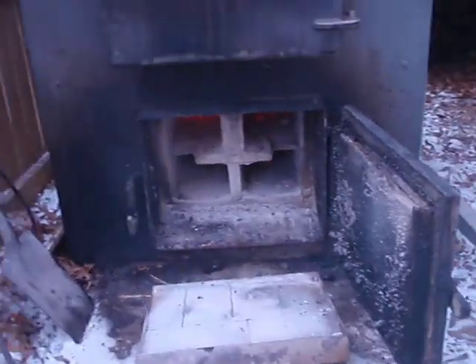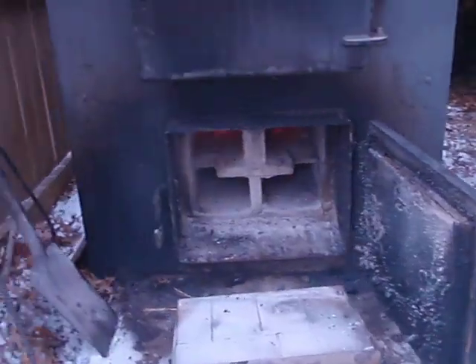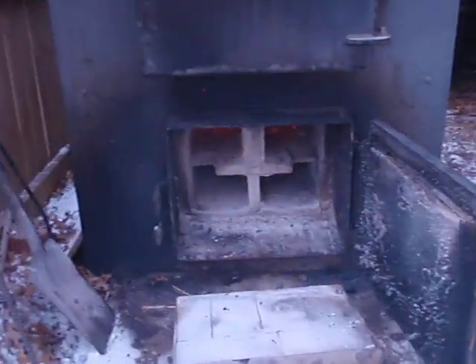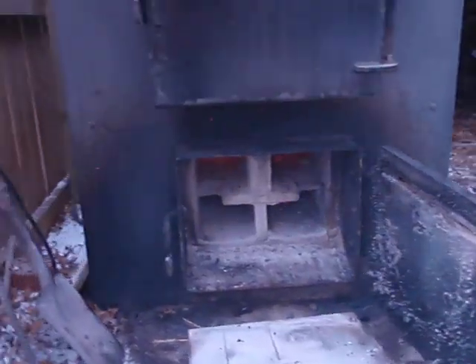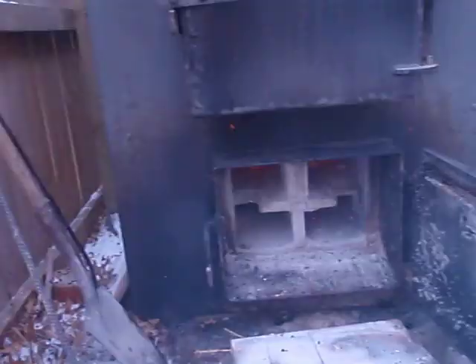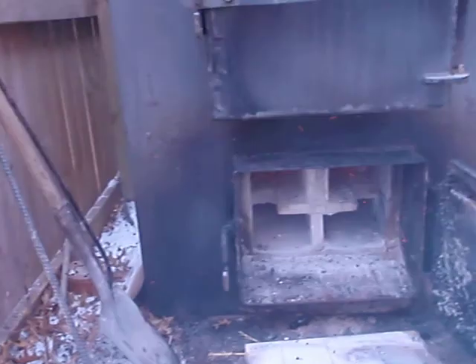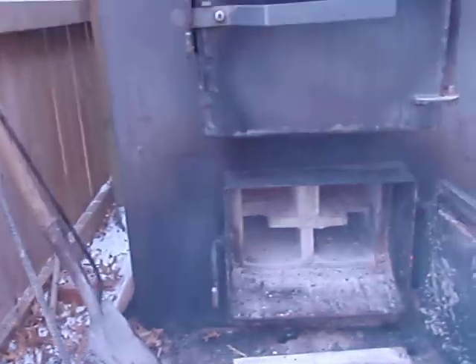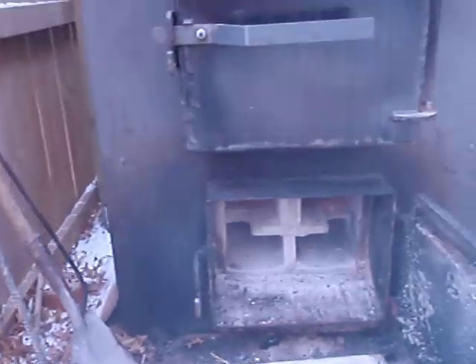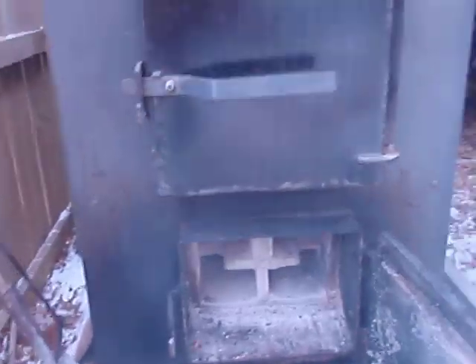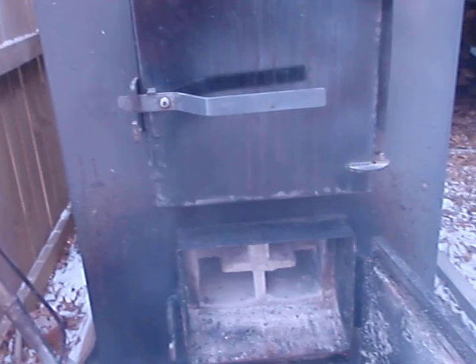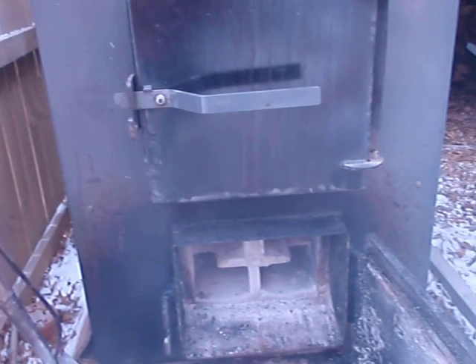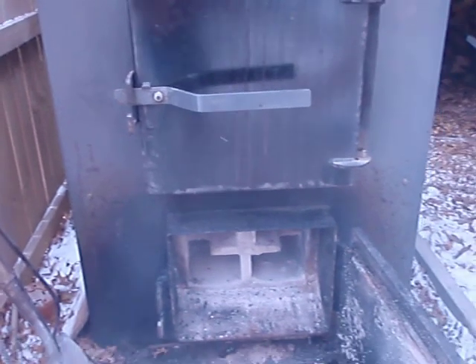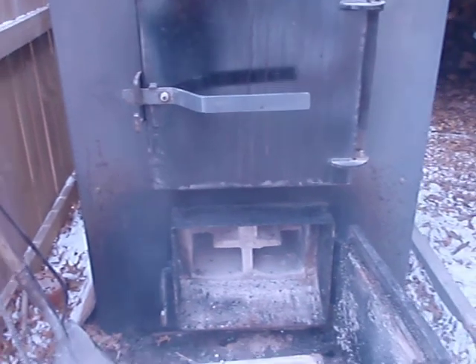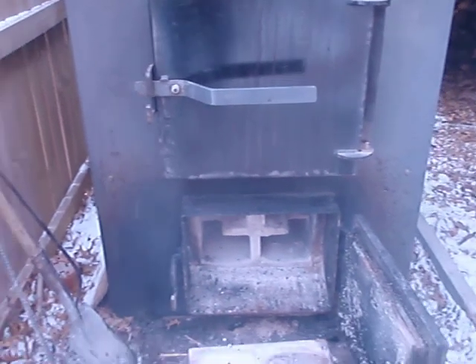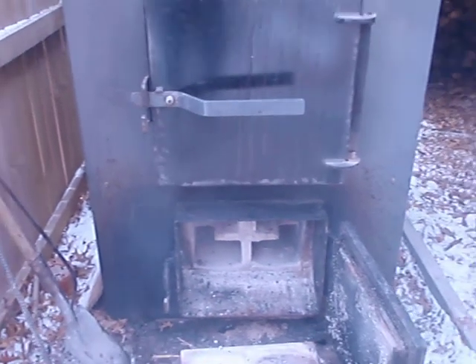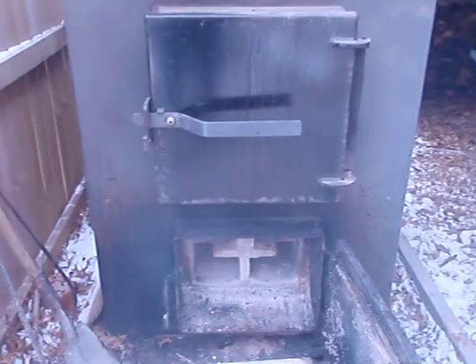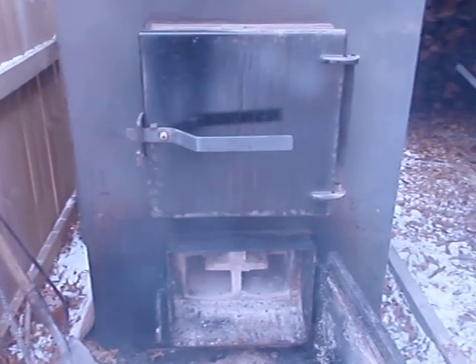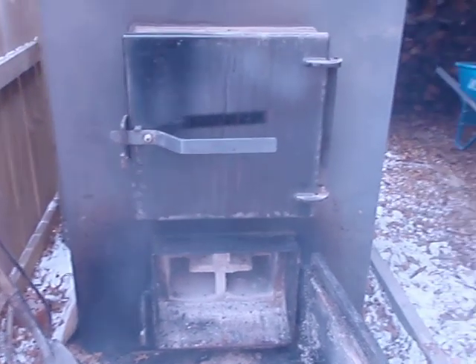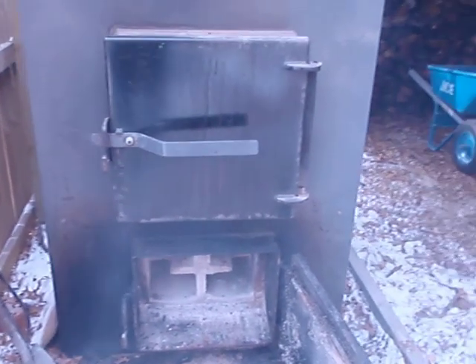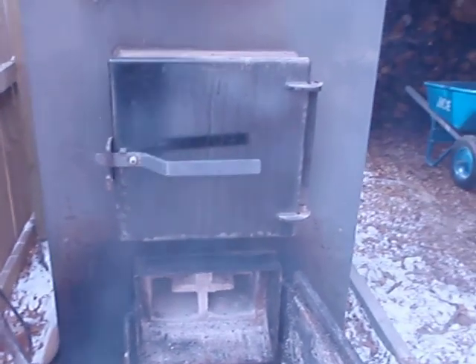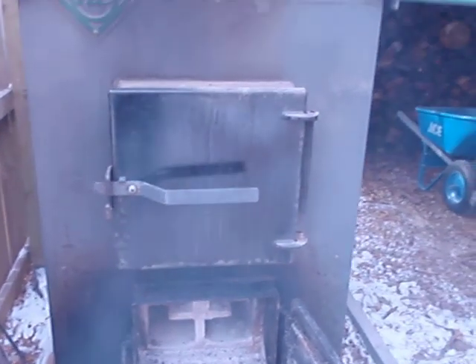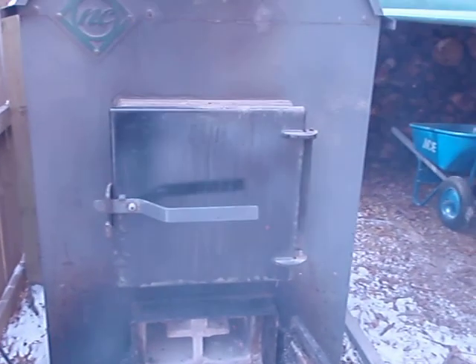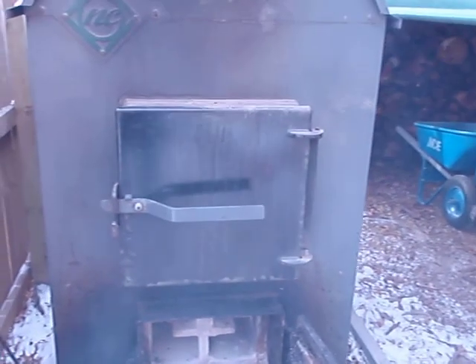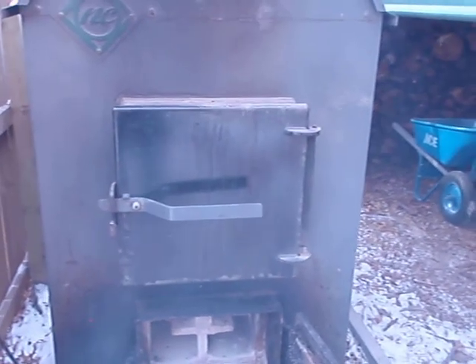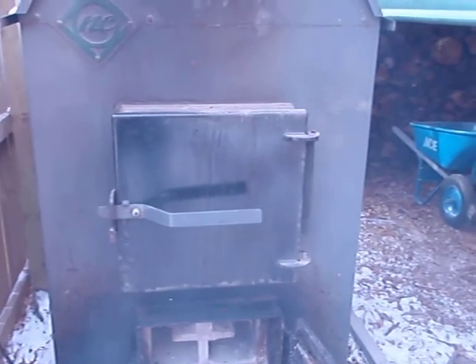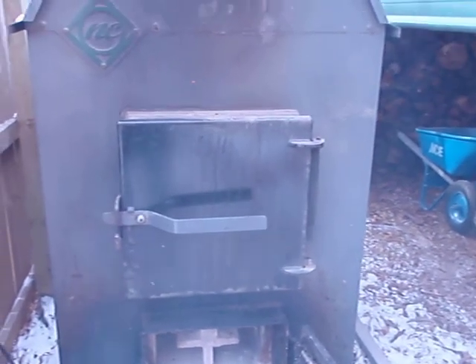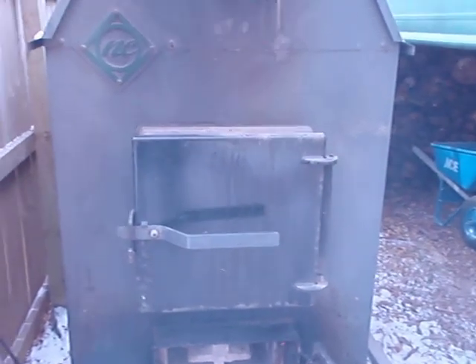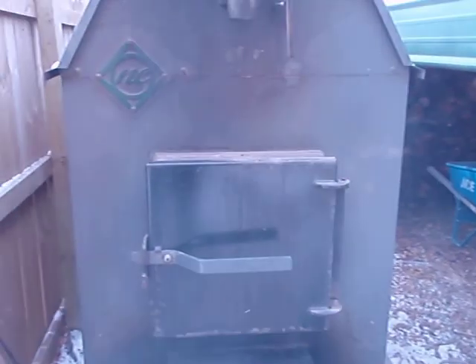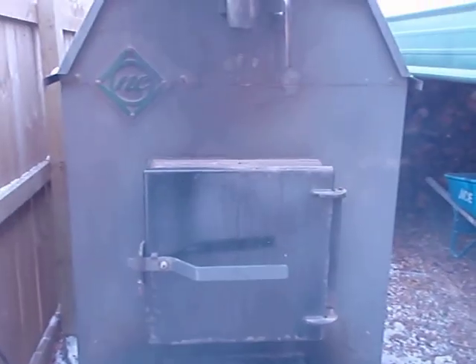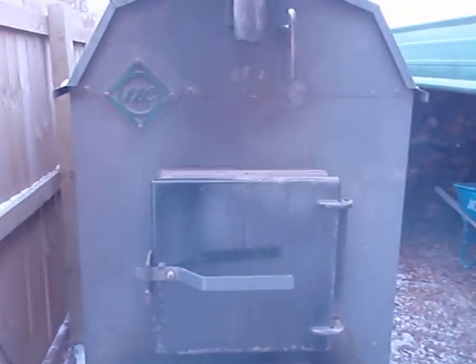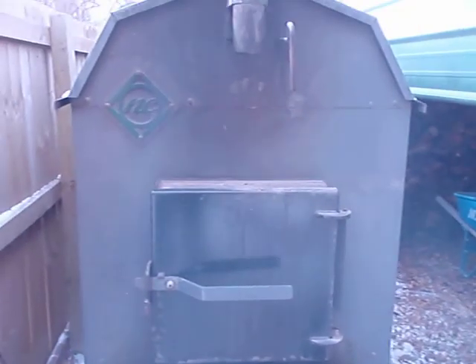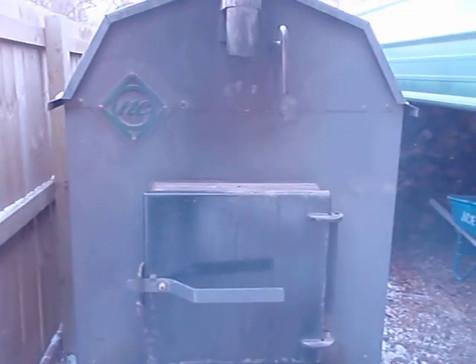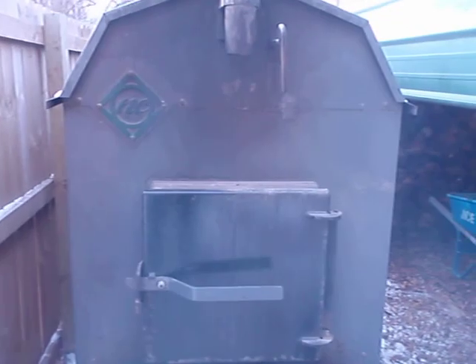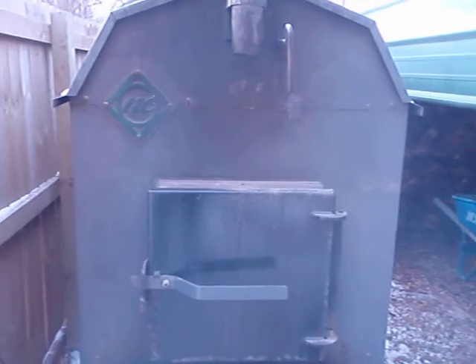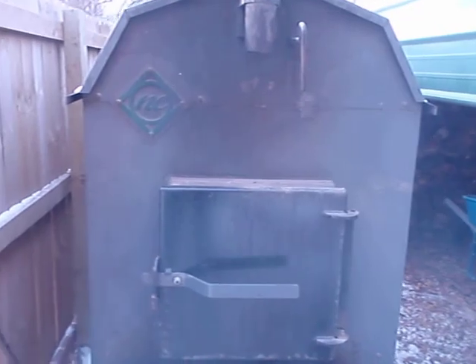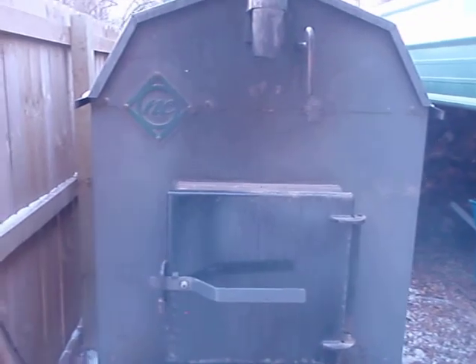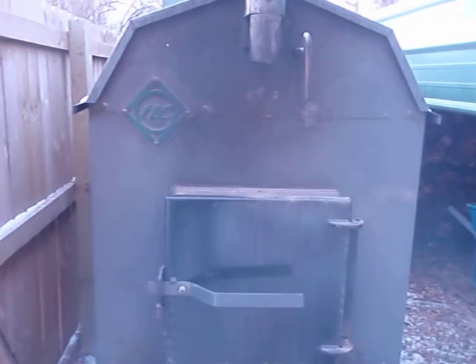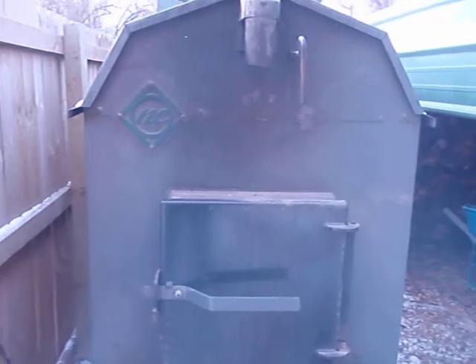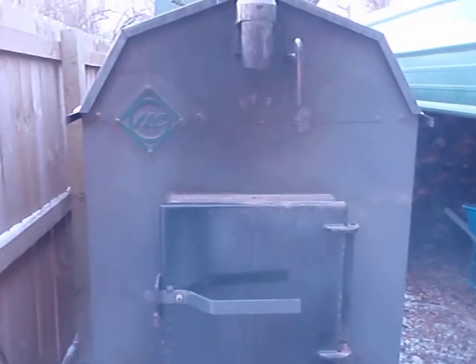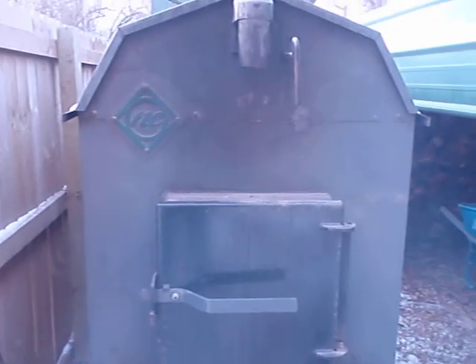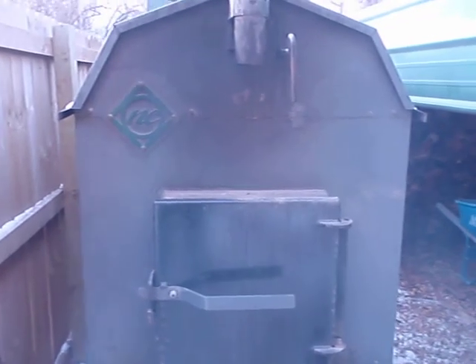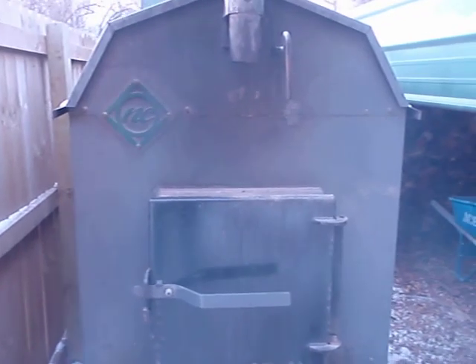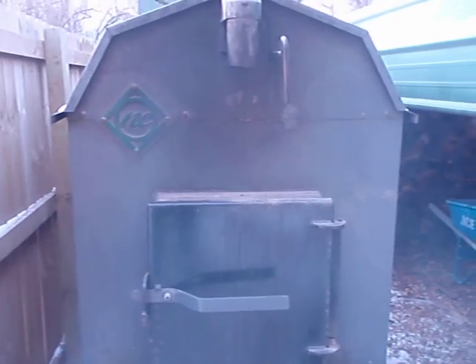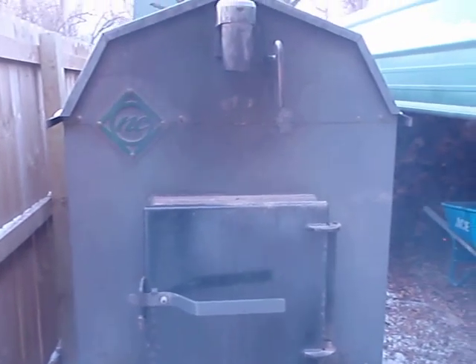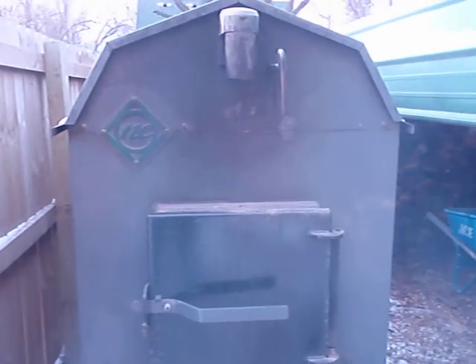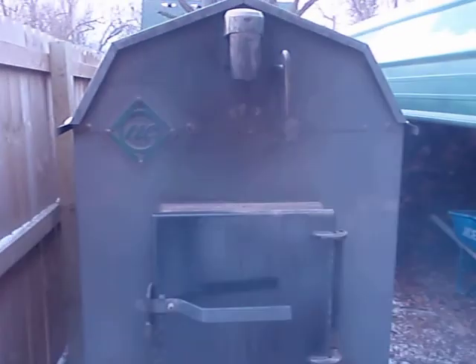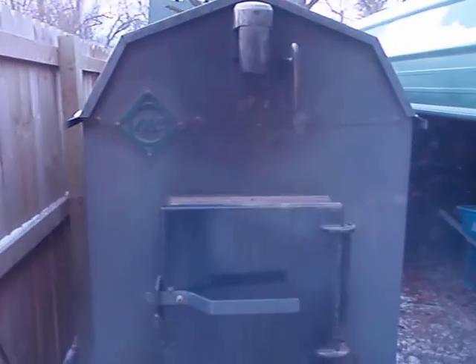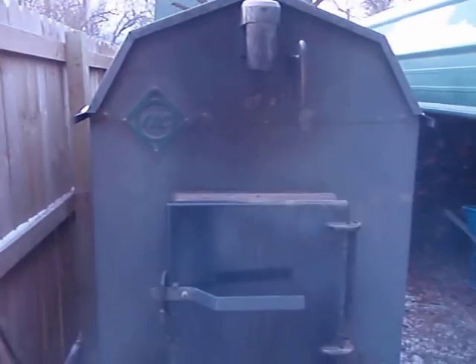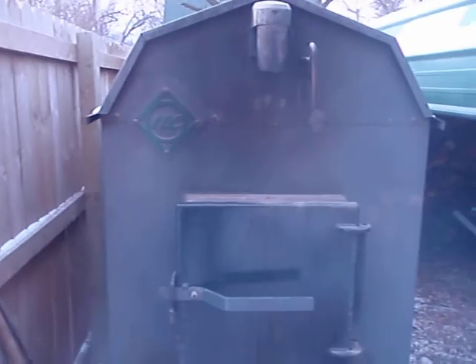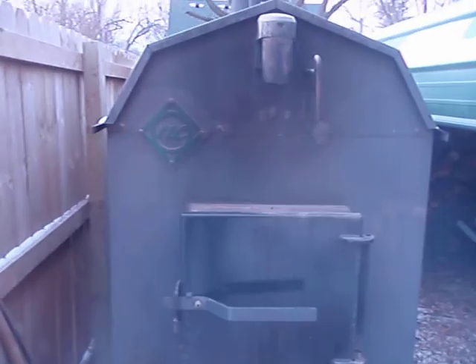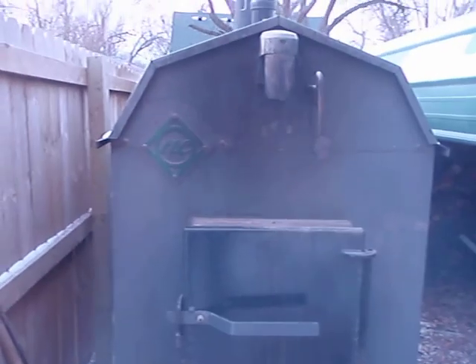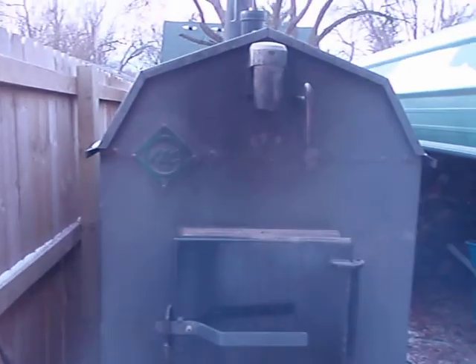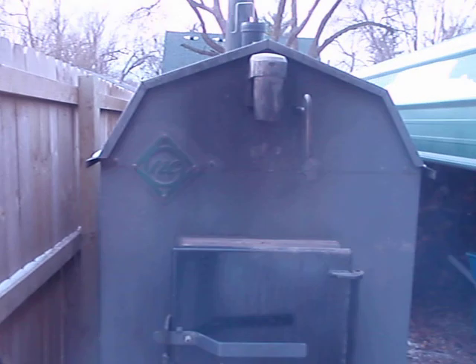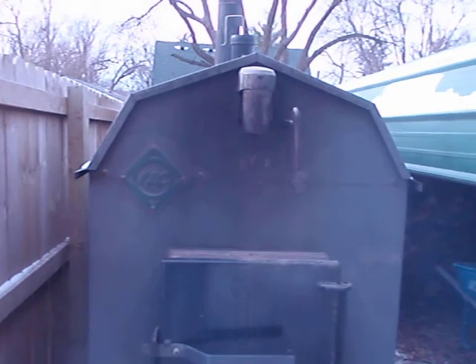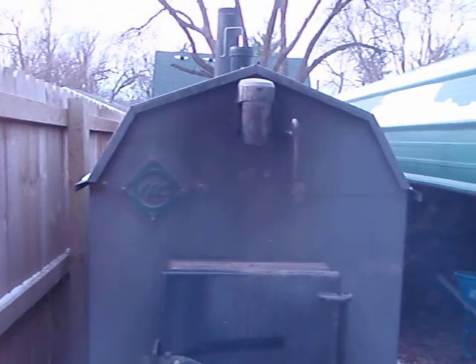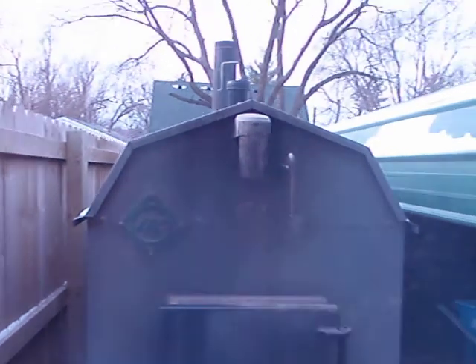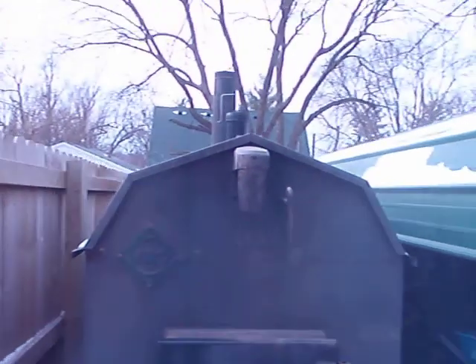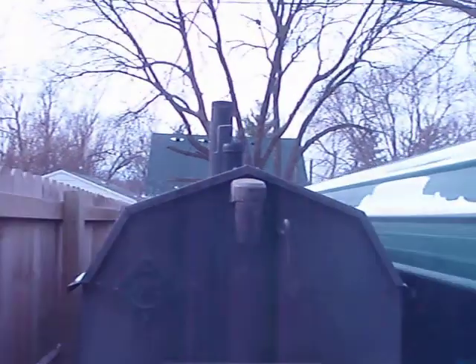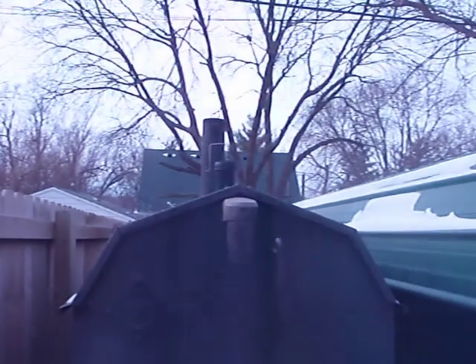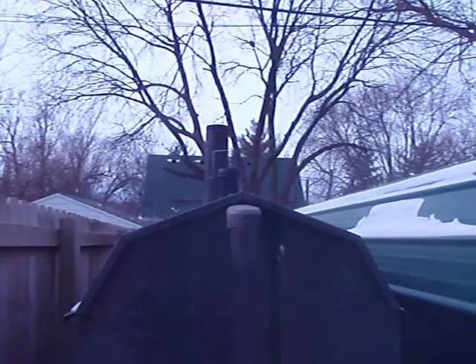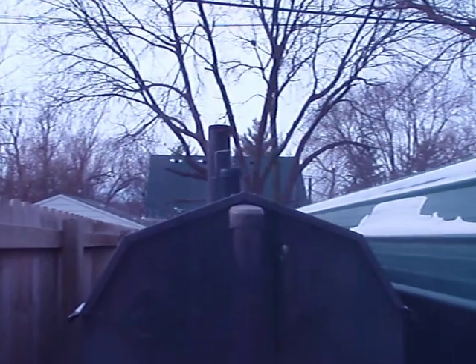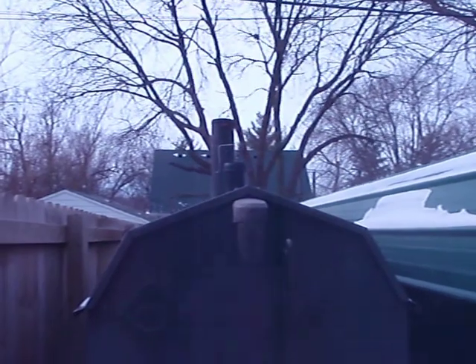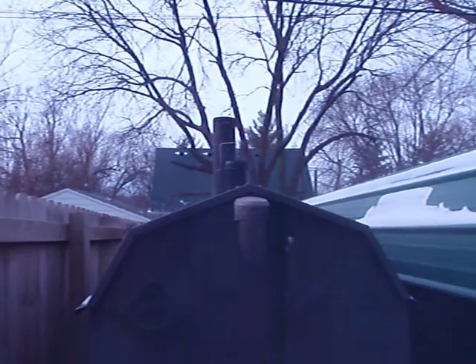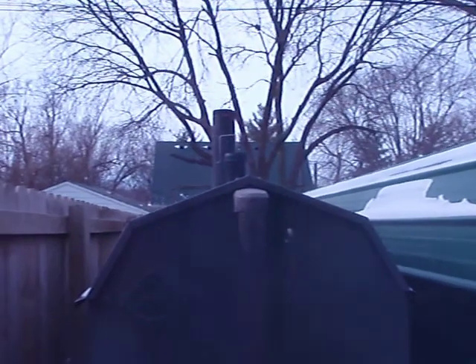If you have neighbors close by and you want to run a boiler system to heat your house, garage, and hot water, this is the kind of boiler you need.